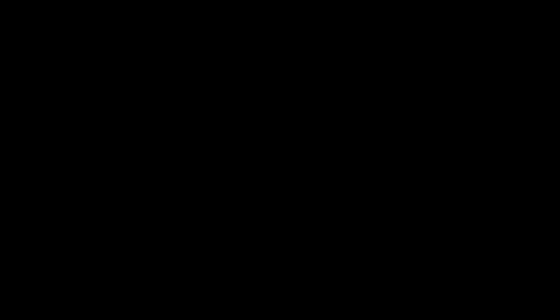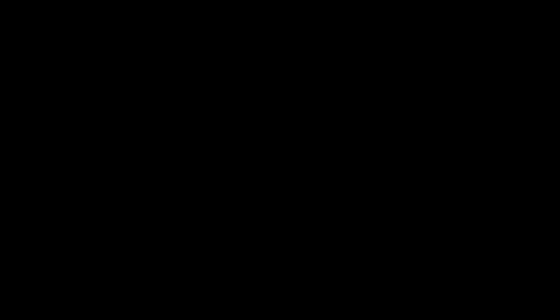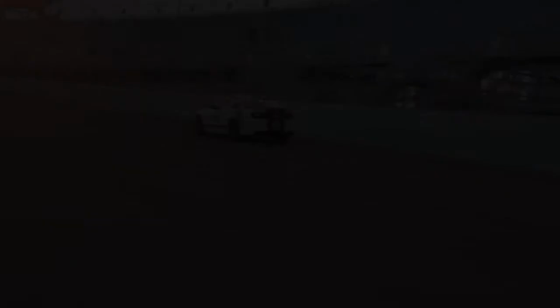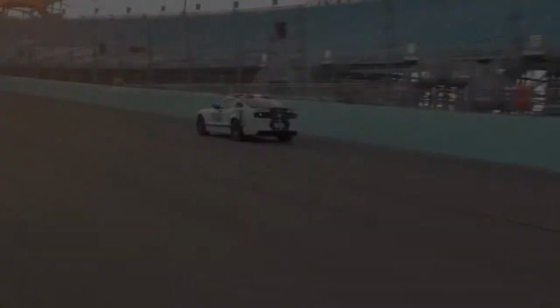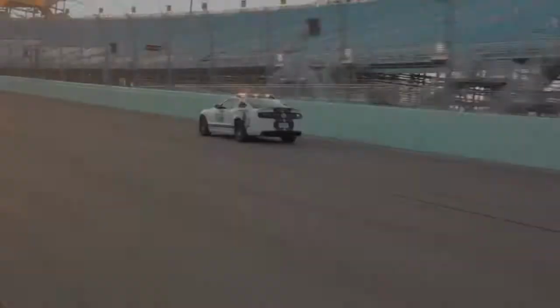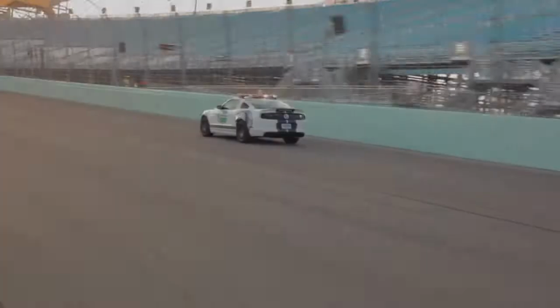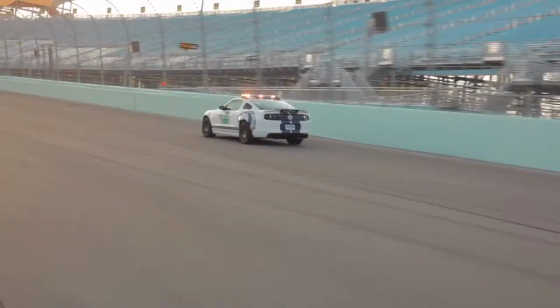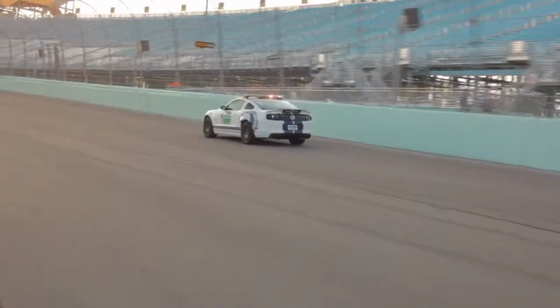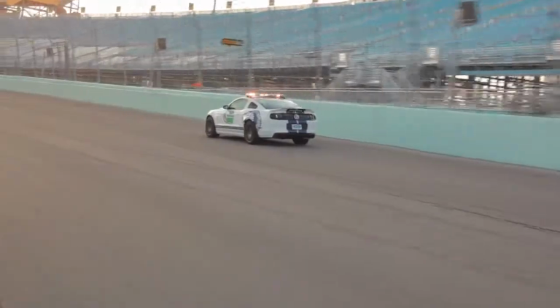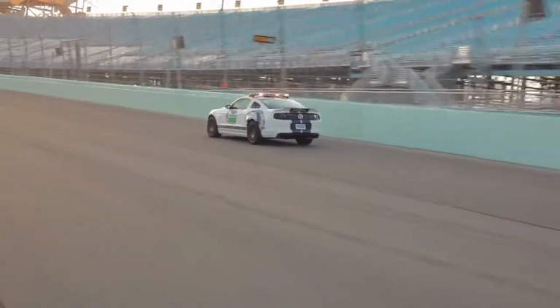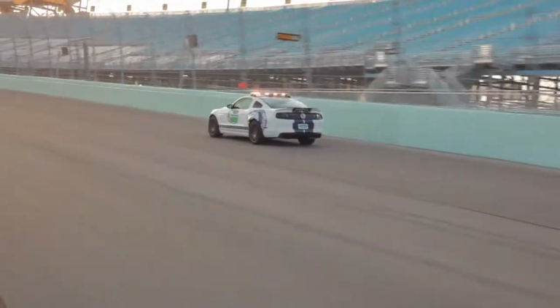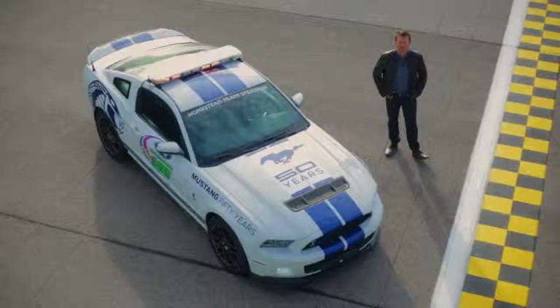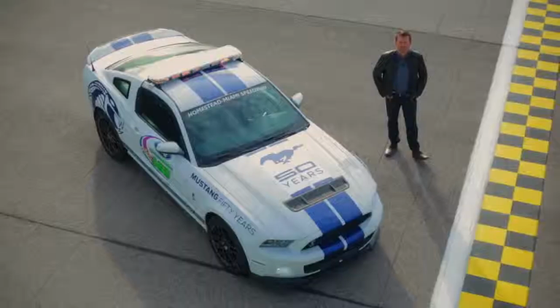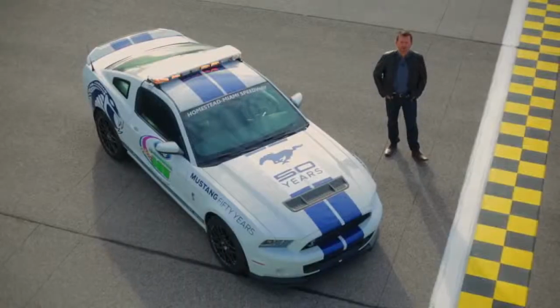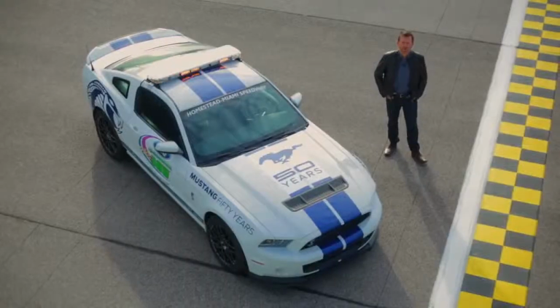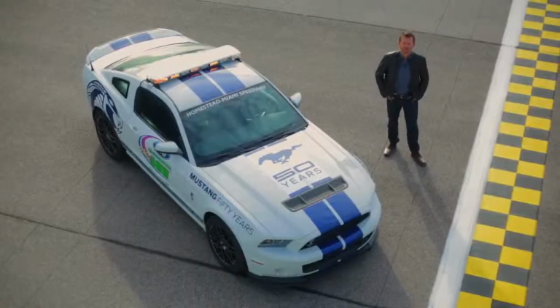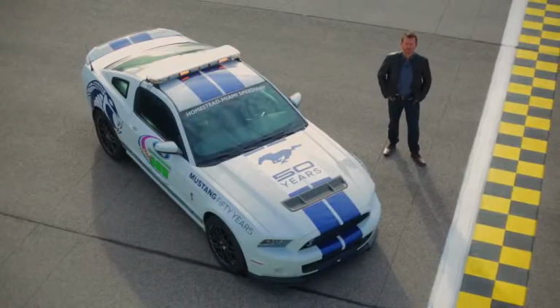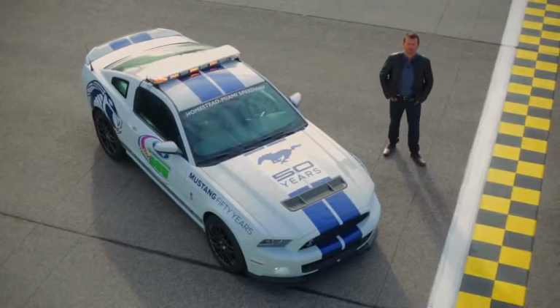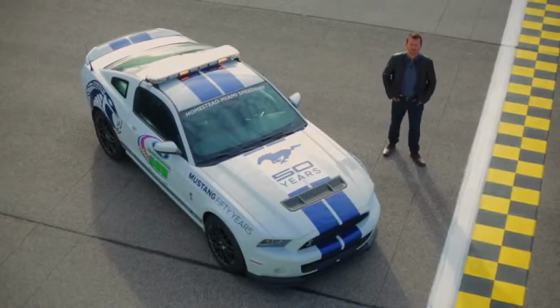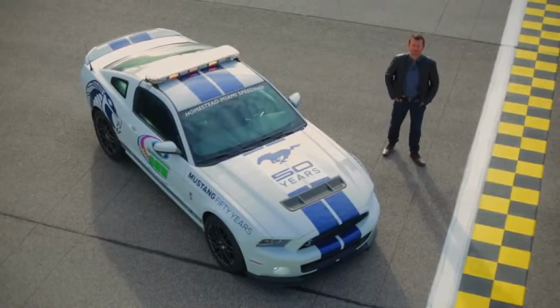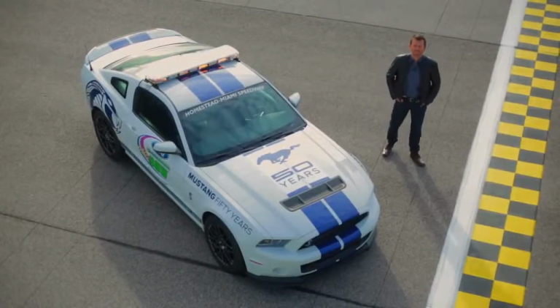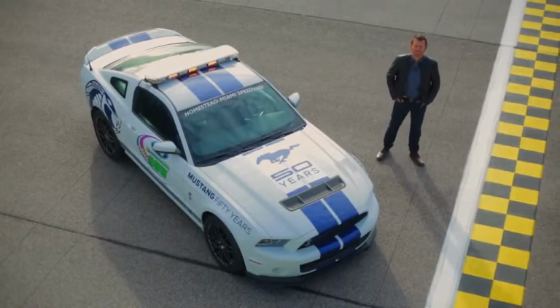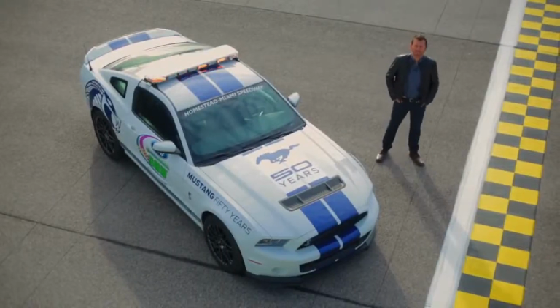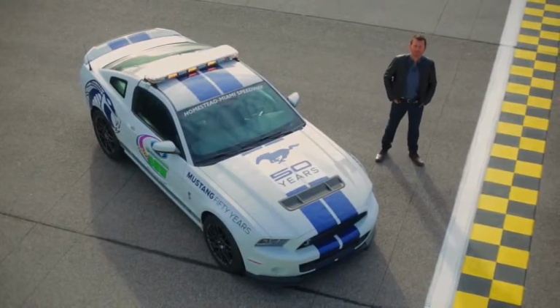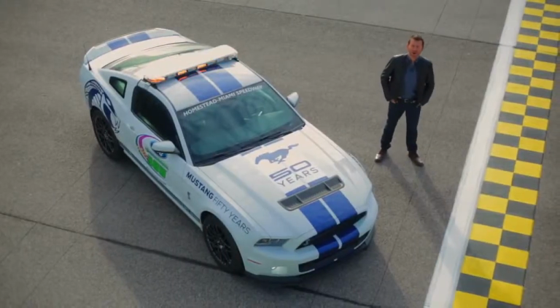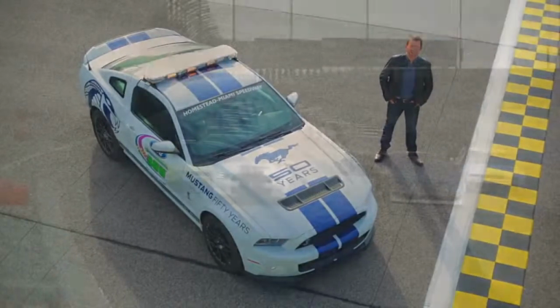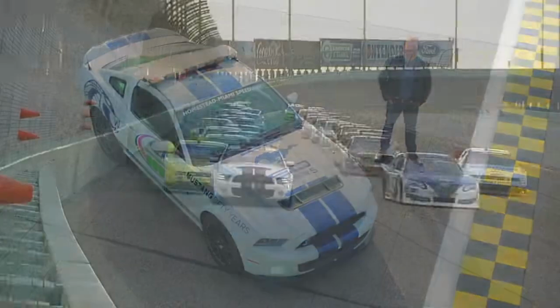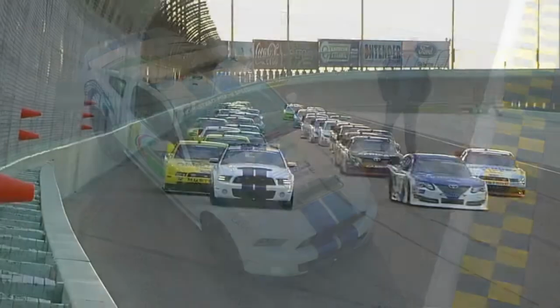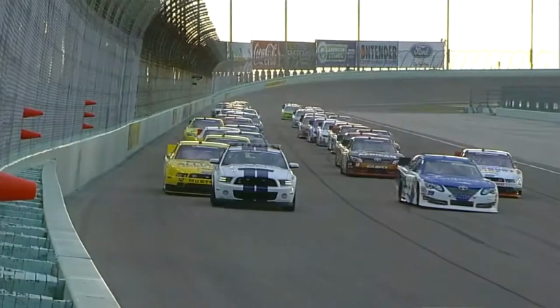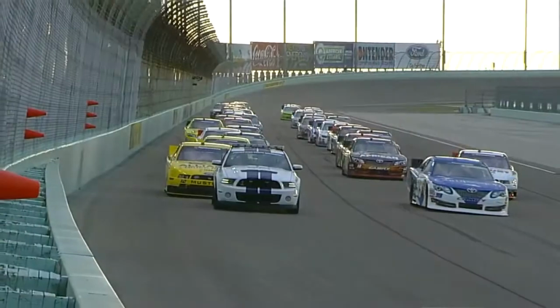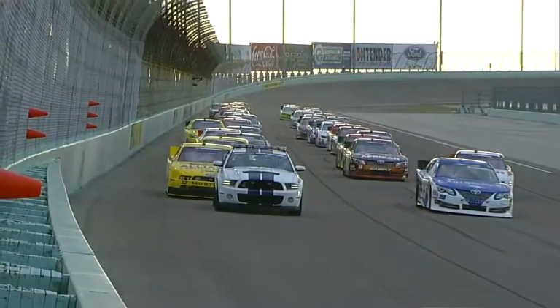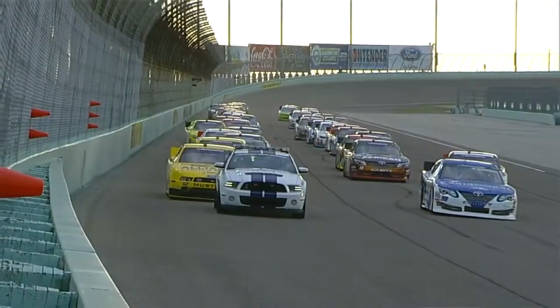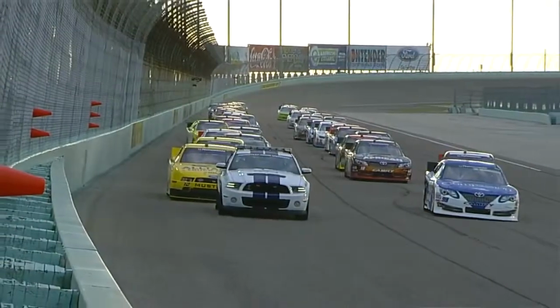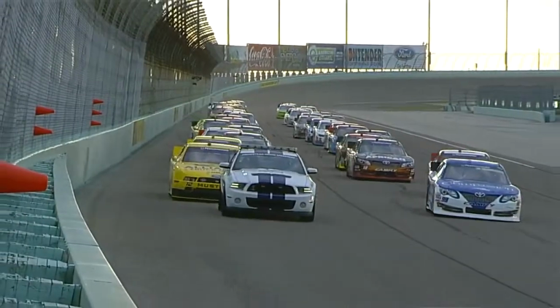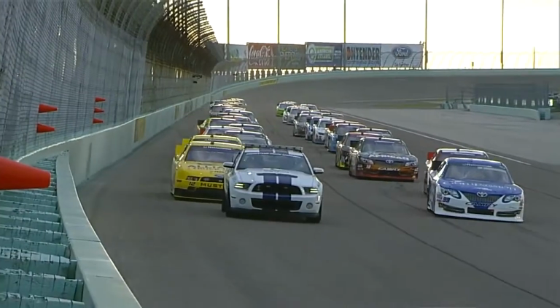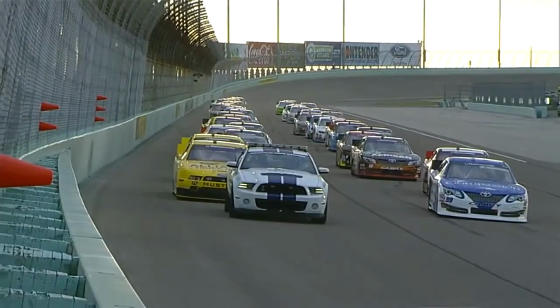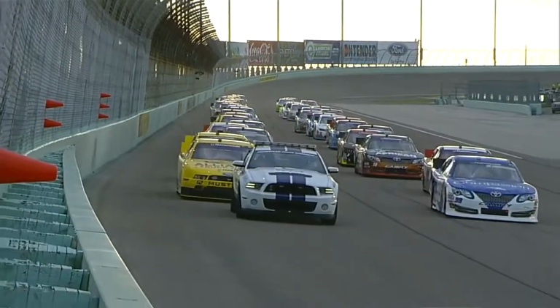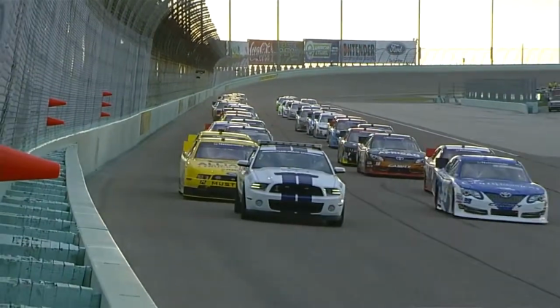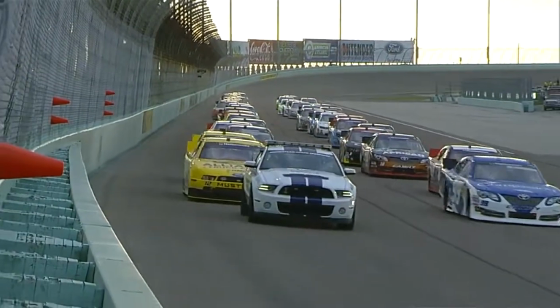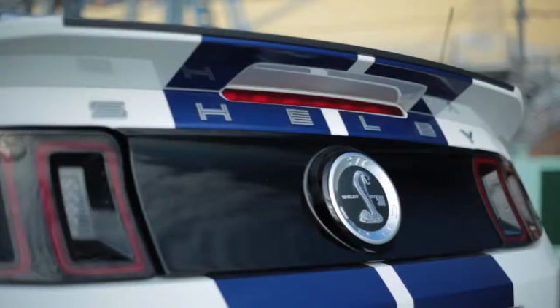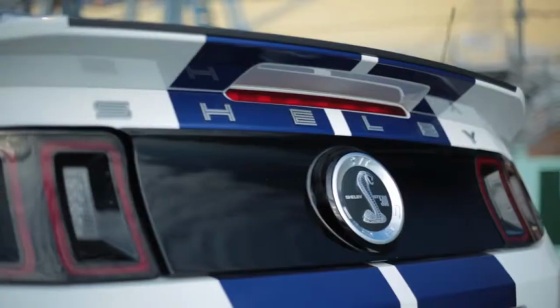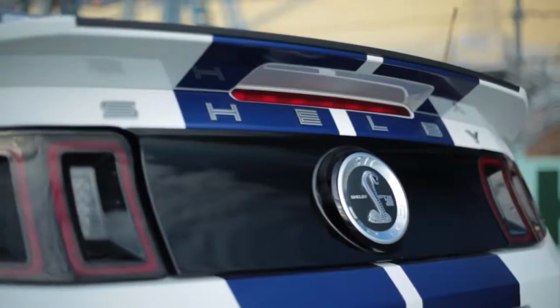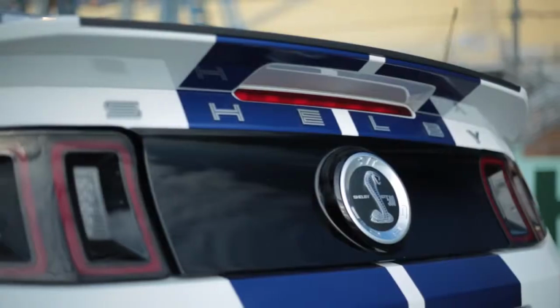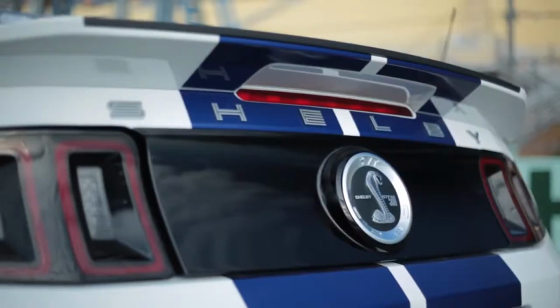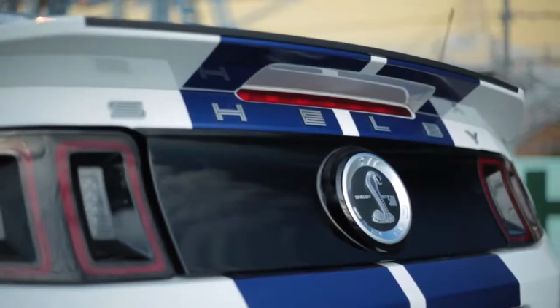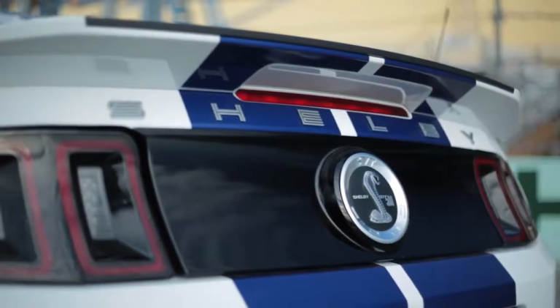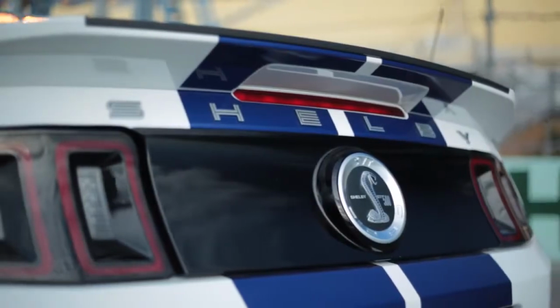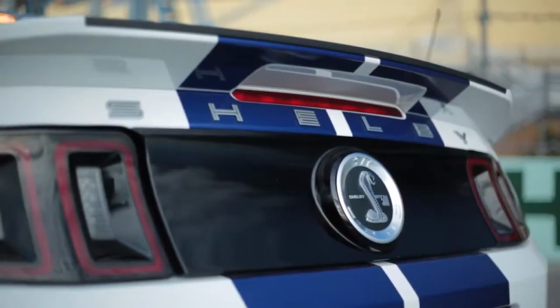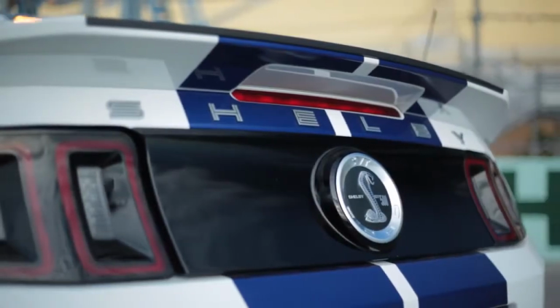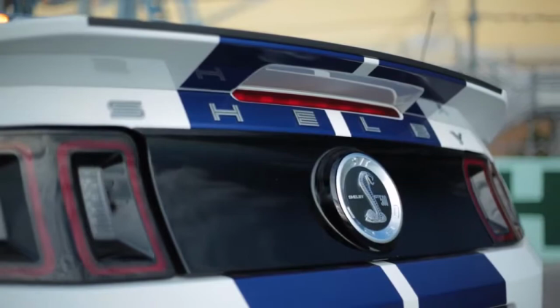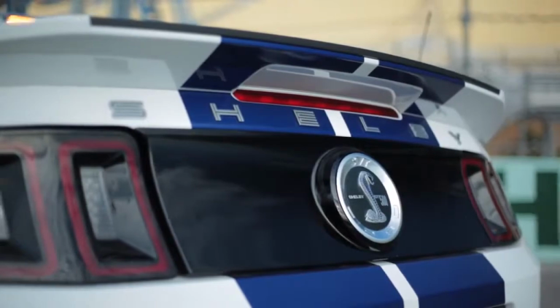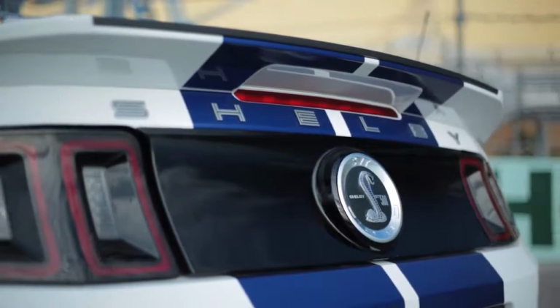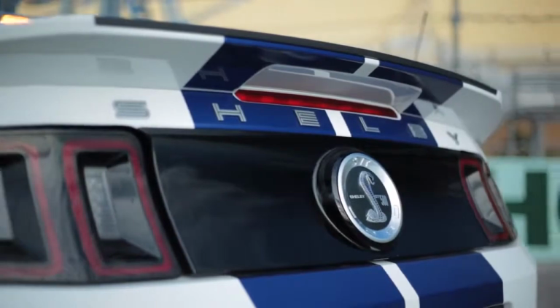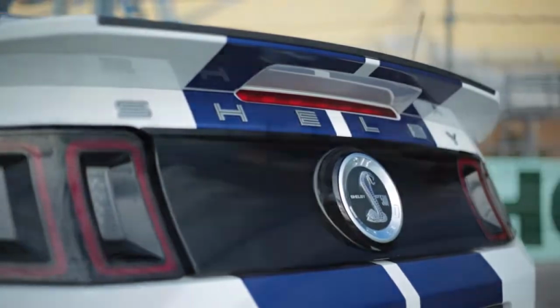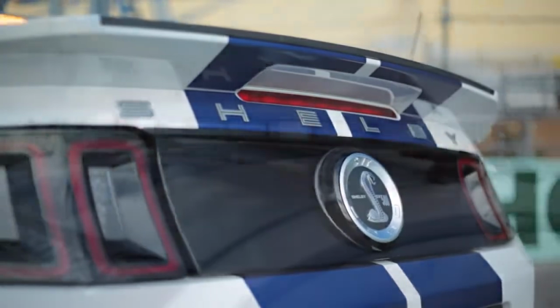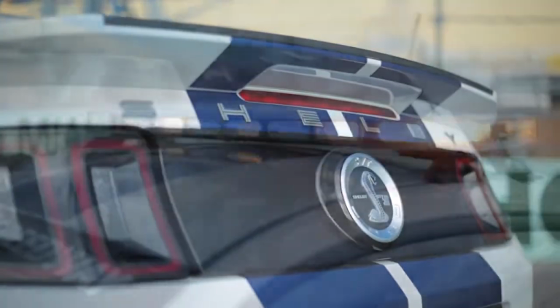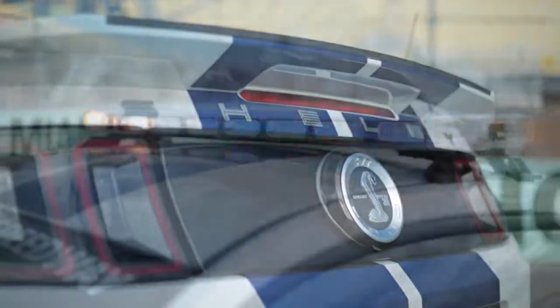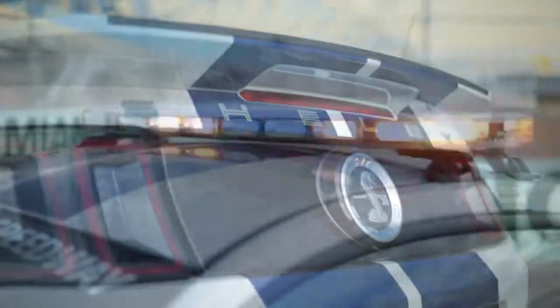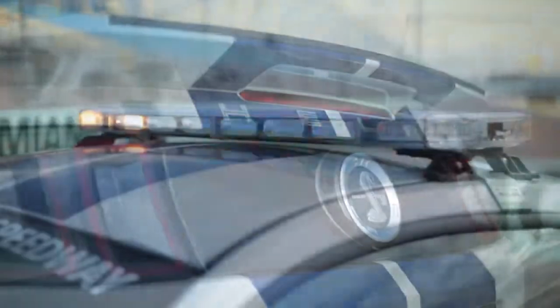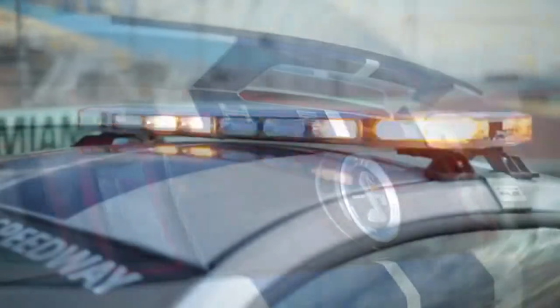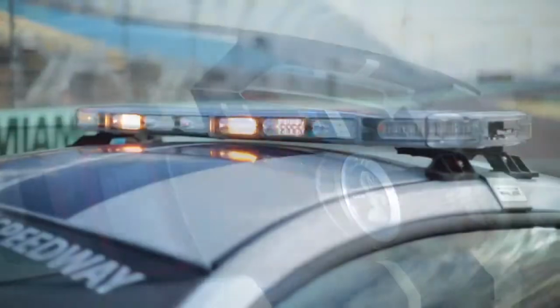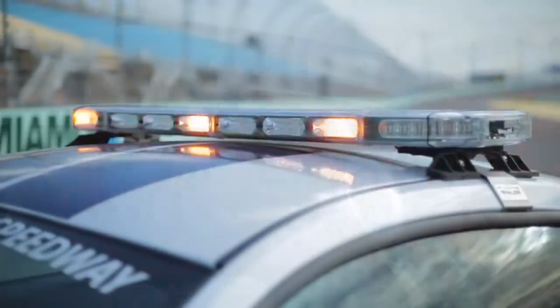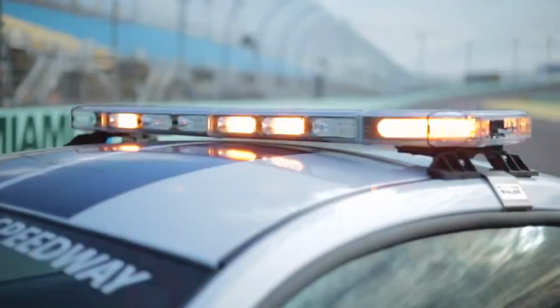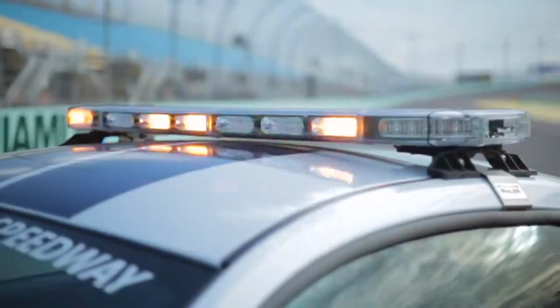Whatever race you're at, anywhere in the world, of course there's one vehicle that is guaranteed to lead the pack, and that is the pace car.